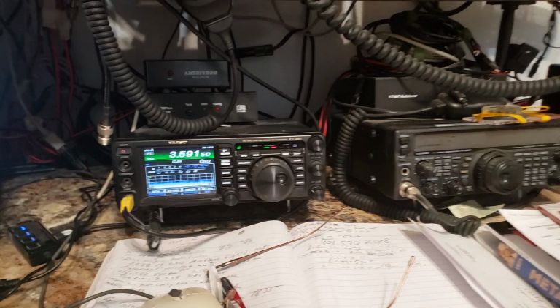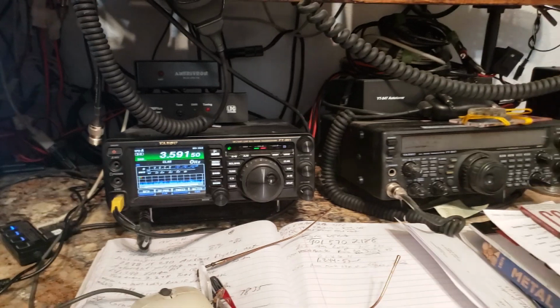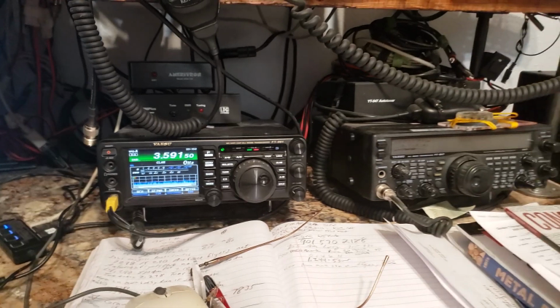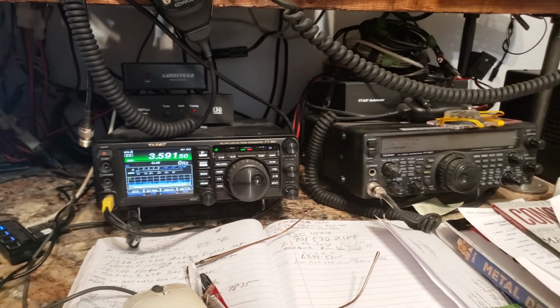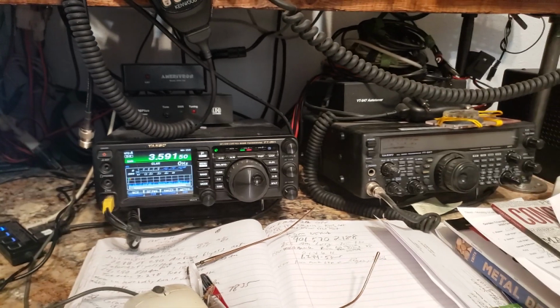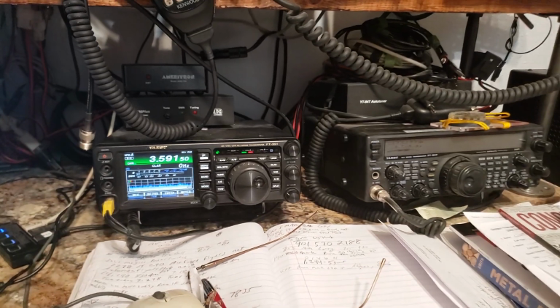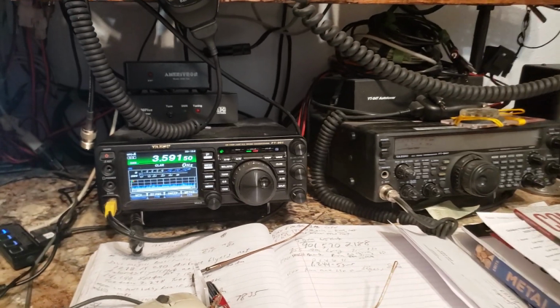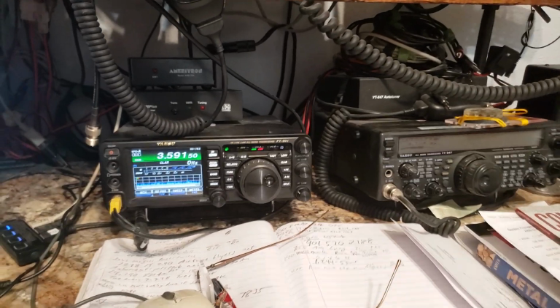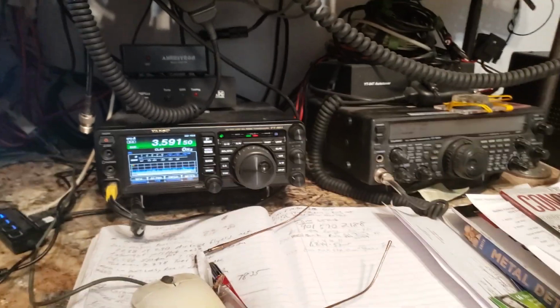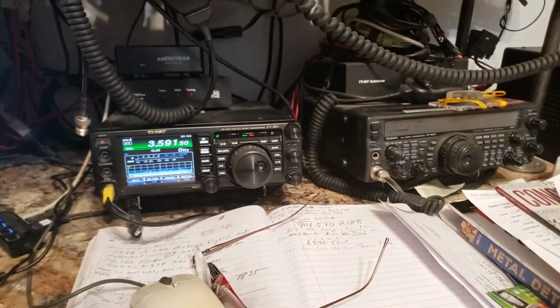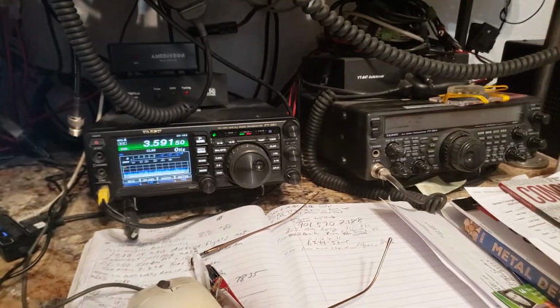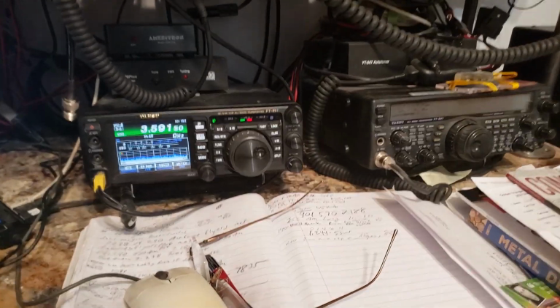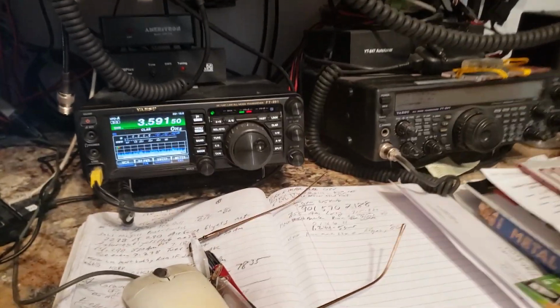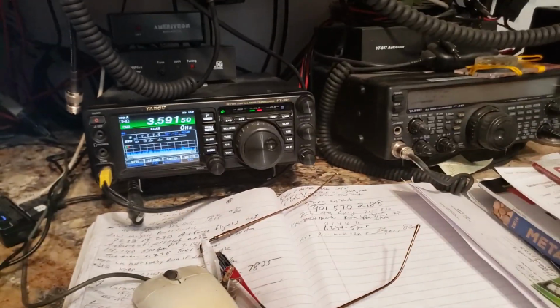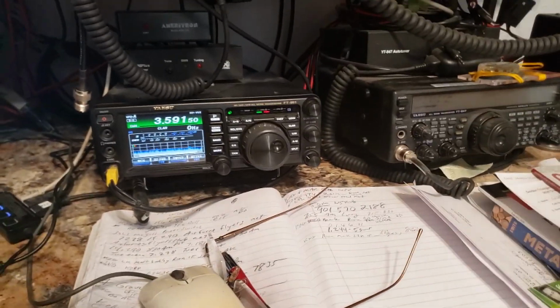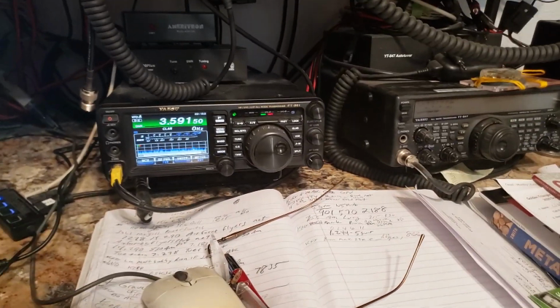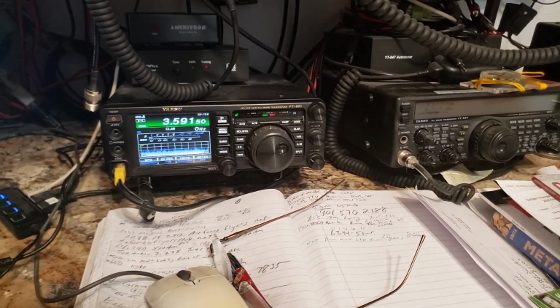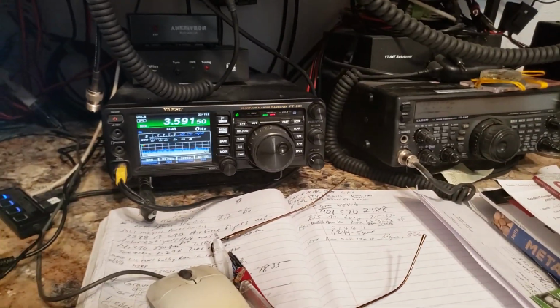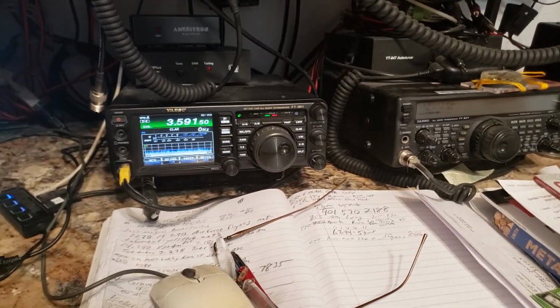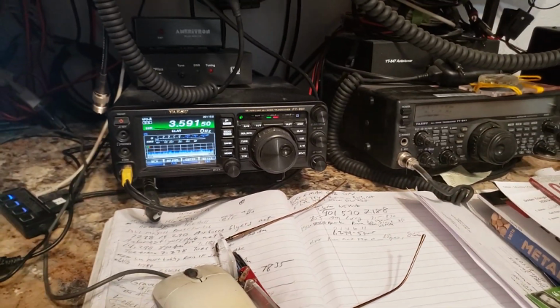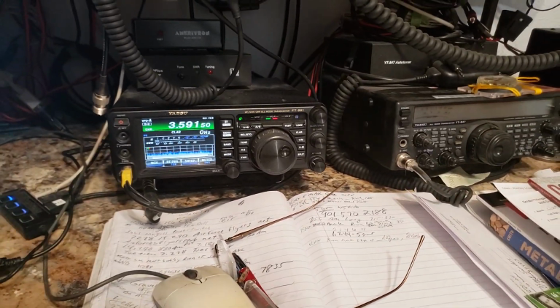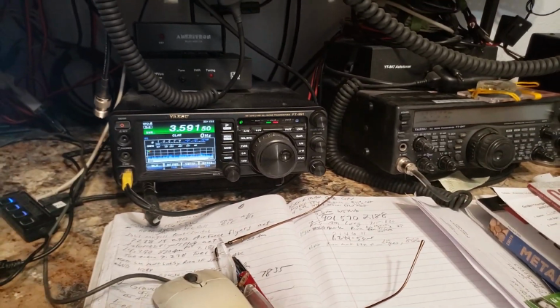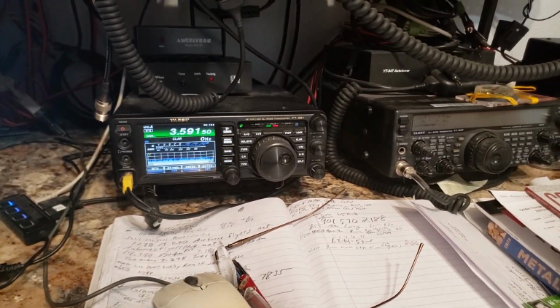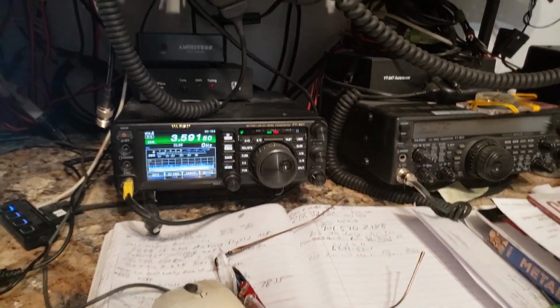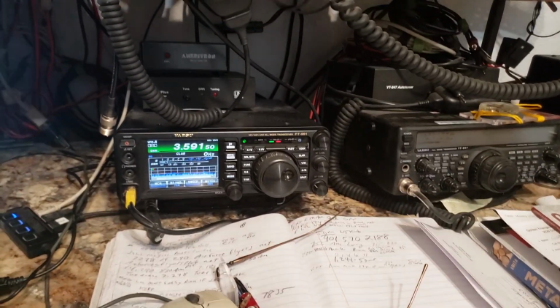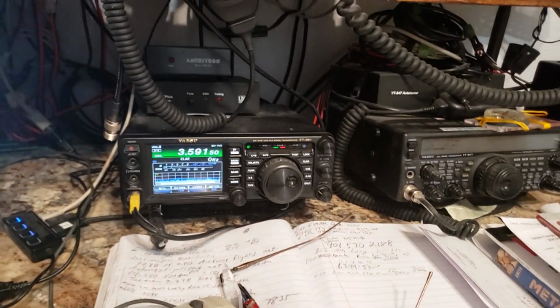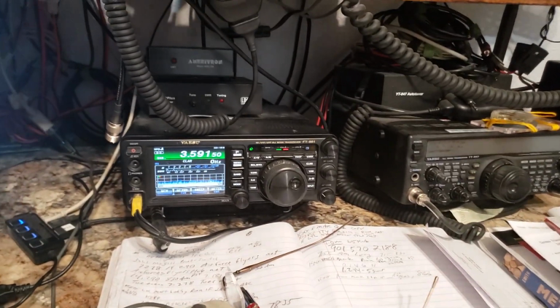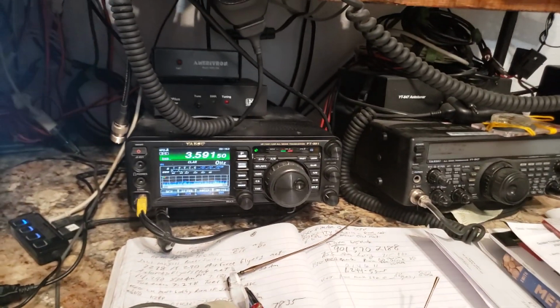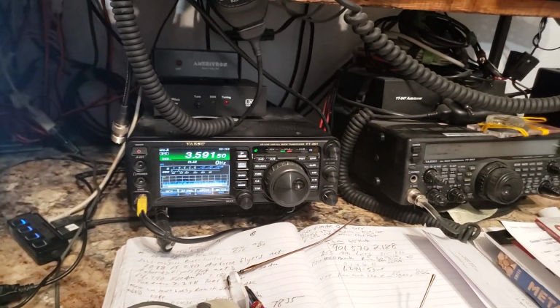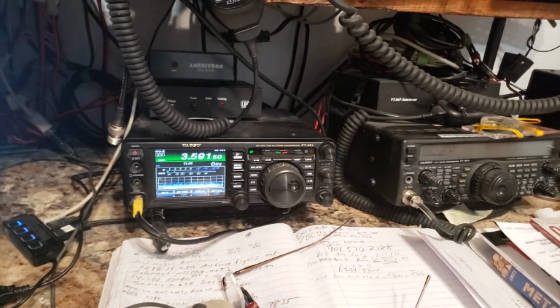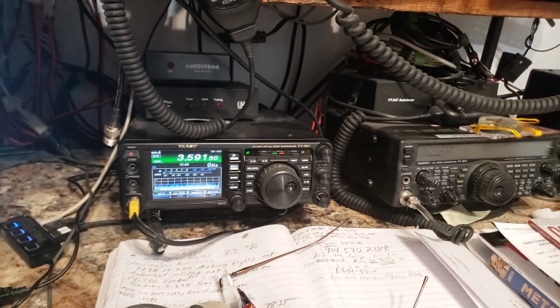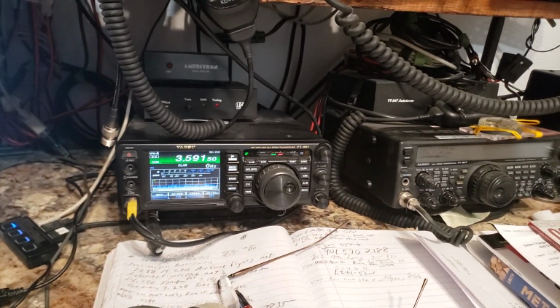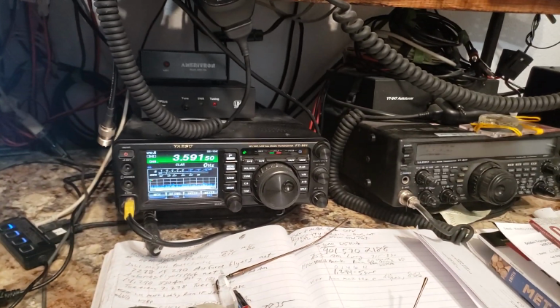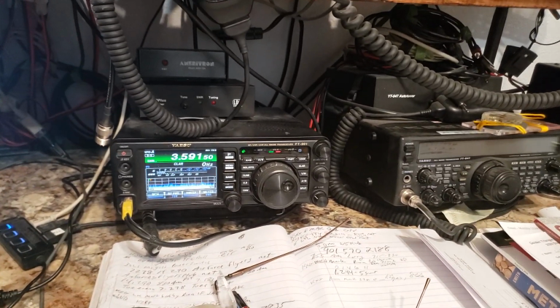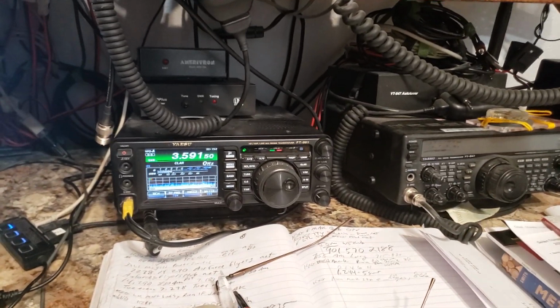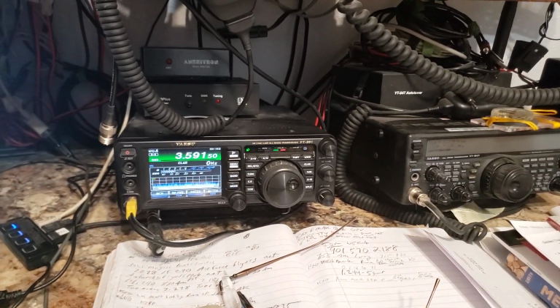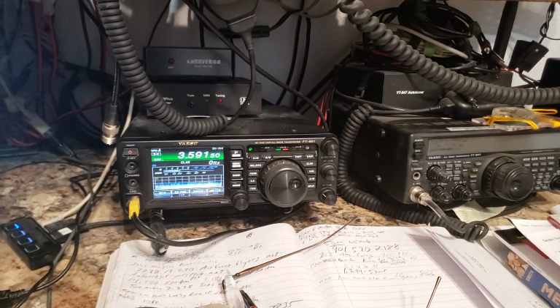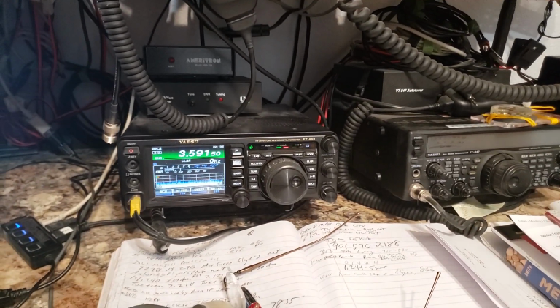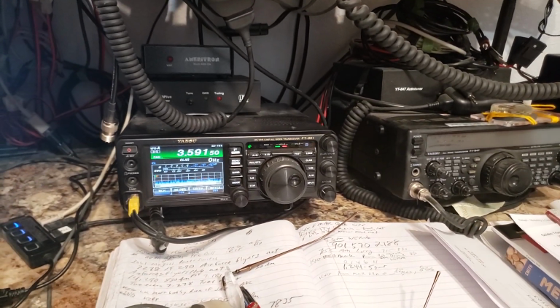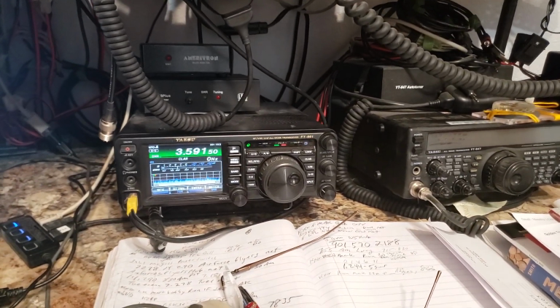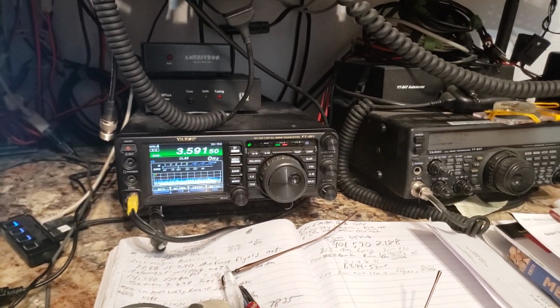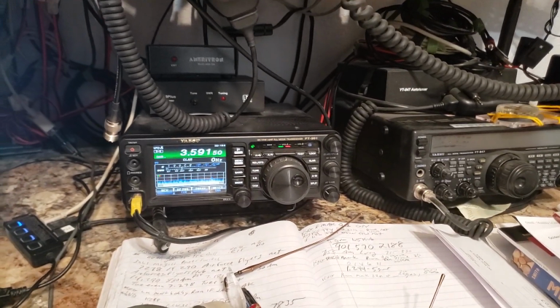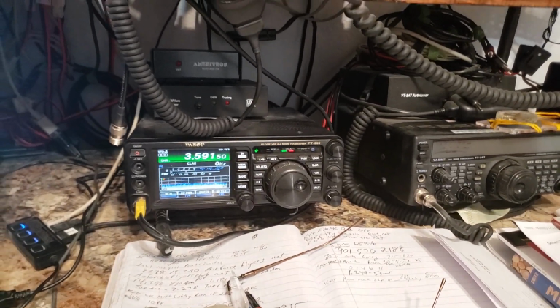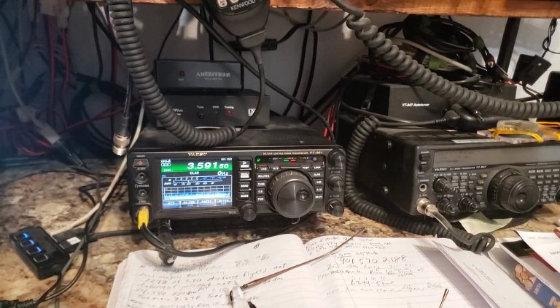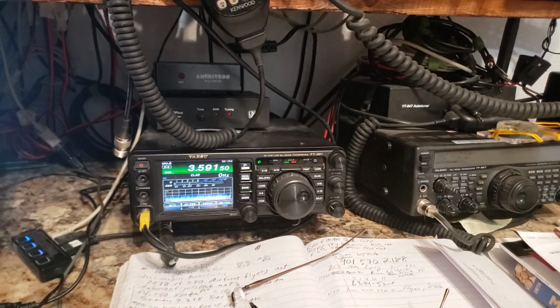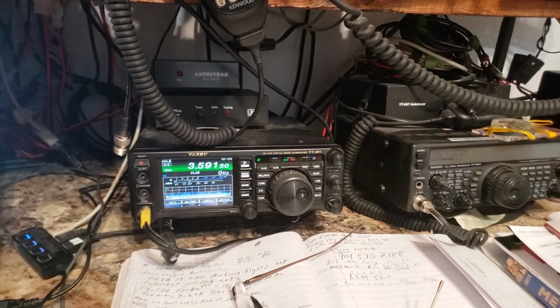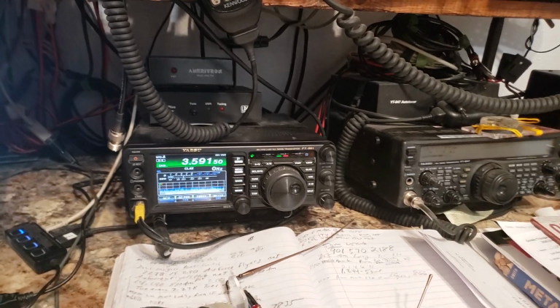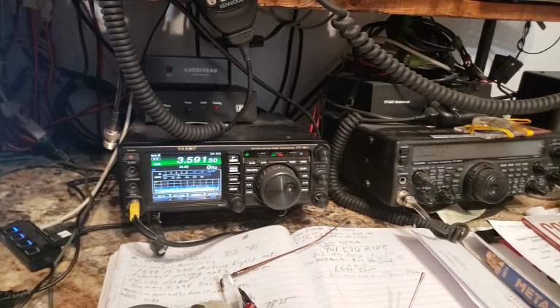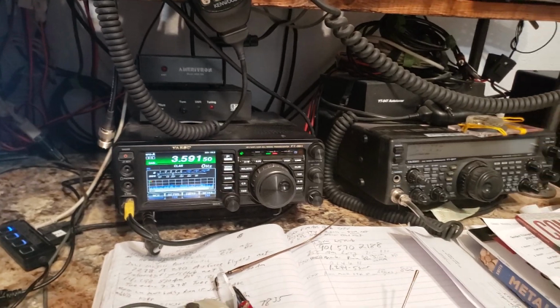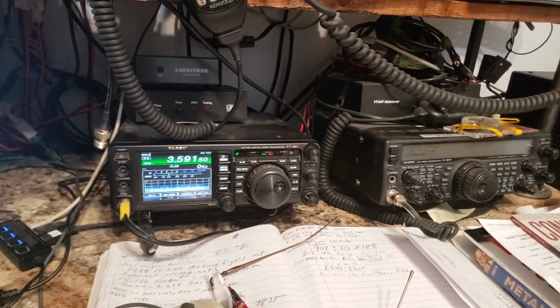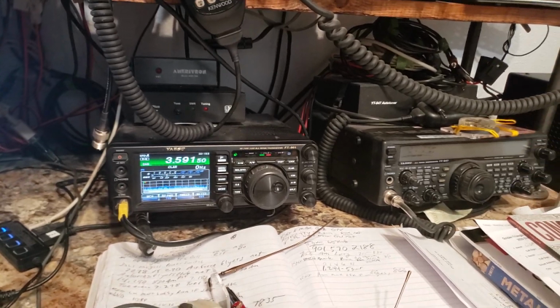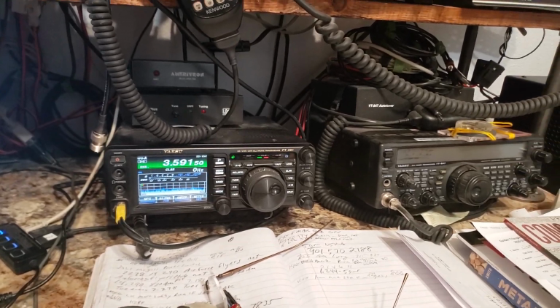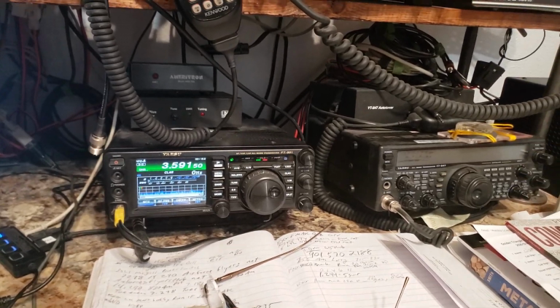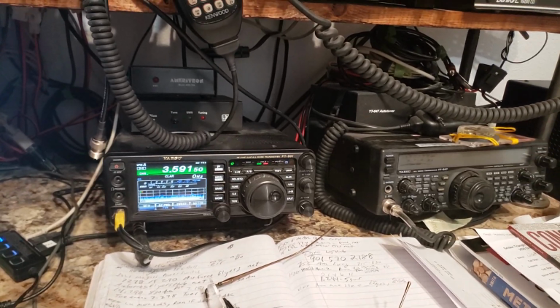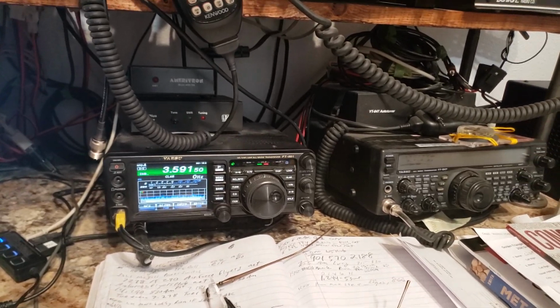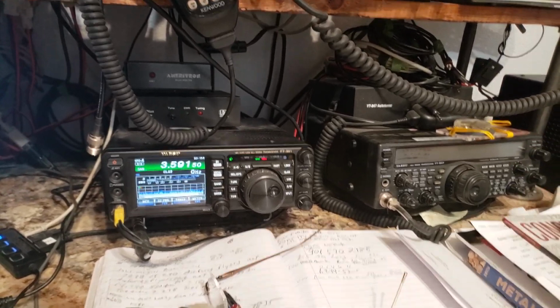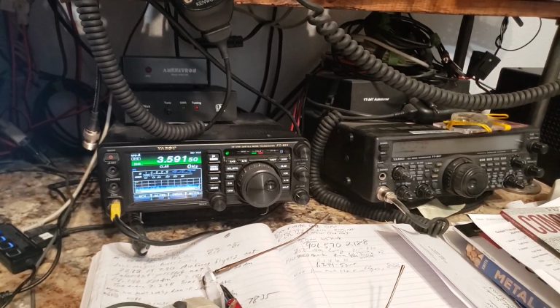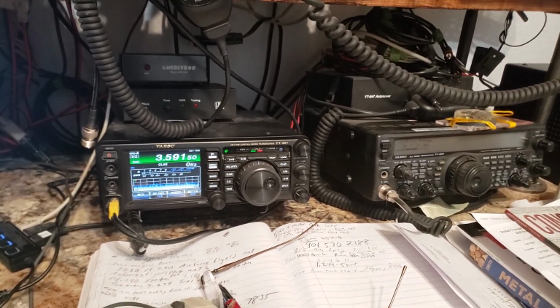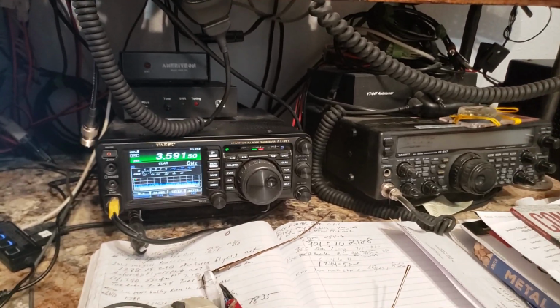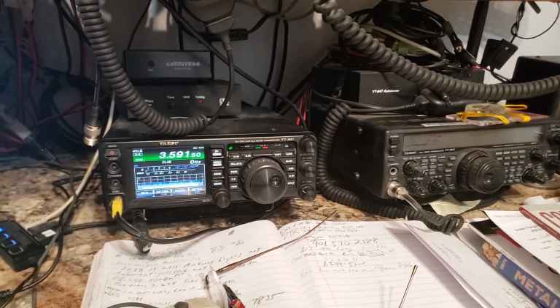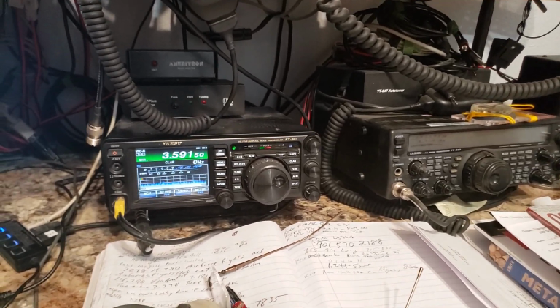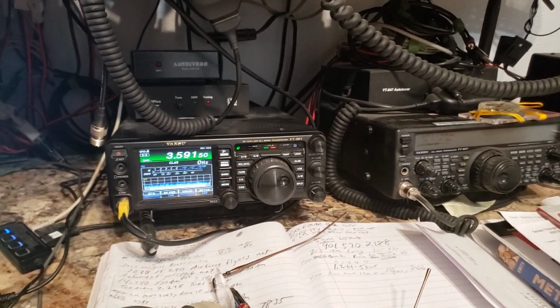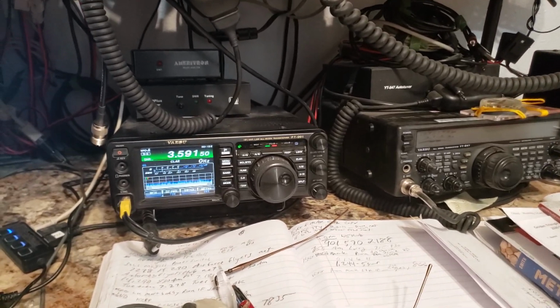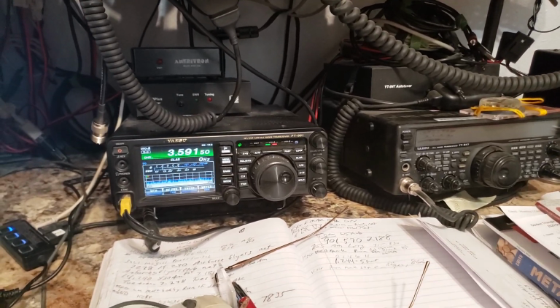Greetings. This is Jim, AG6IF, doing a quick video for my friend Chuck here. I'm going to show him how I tune up my HF radio.